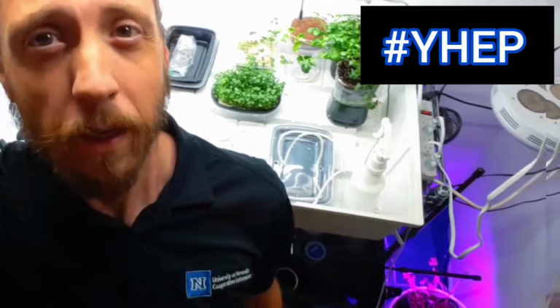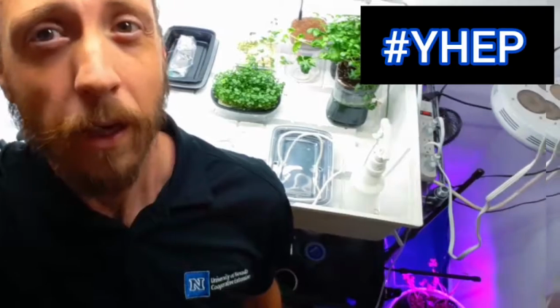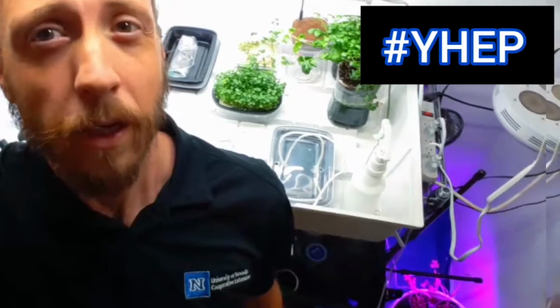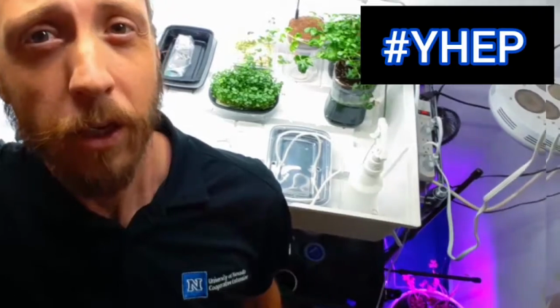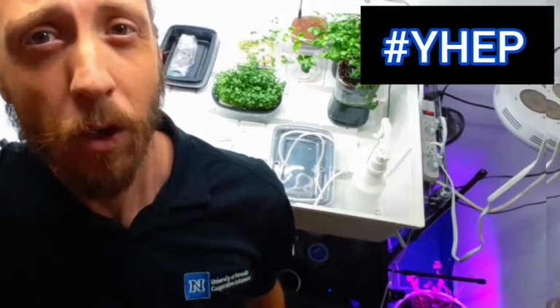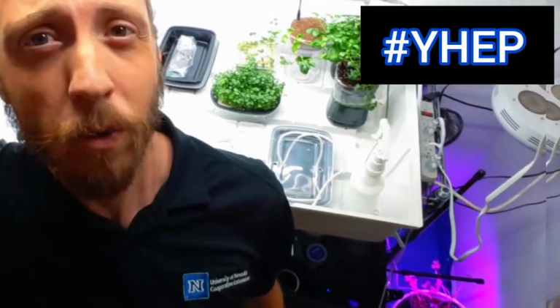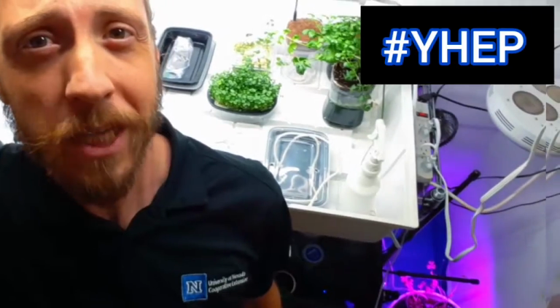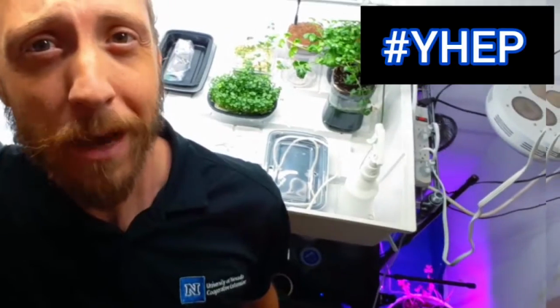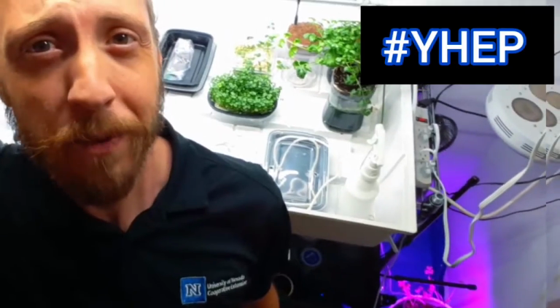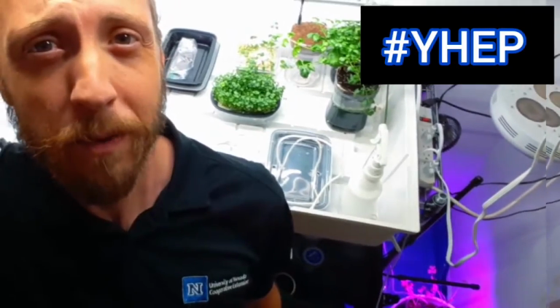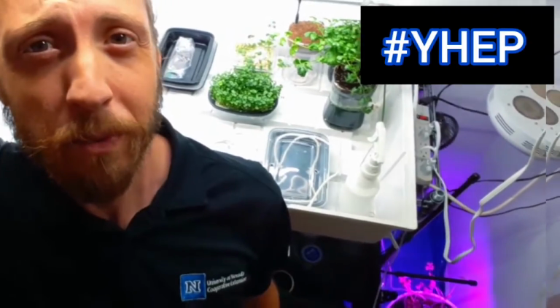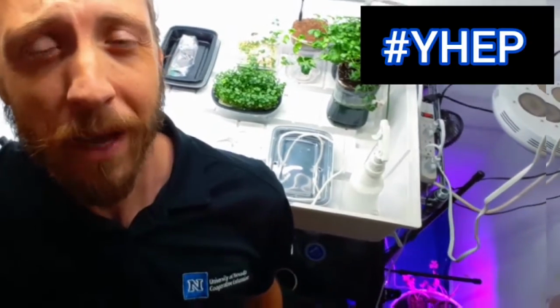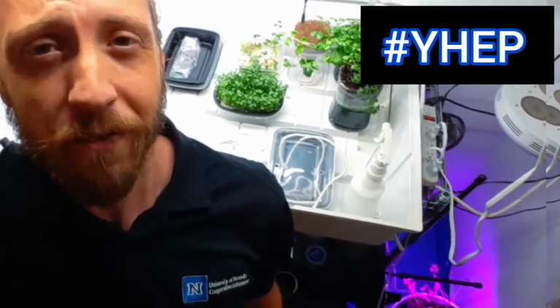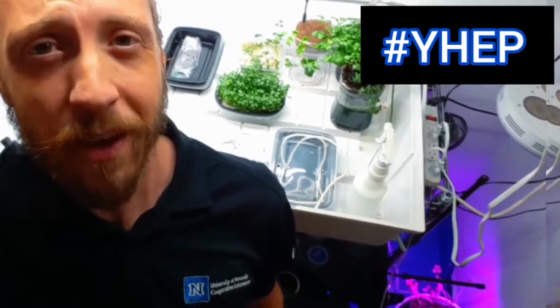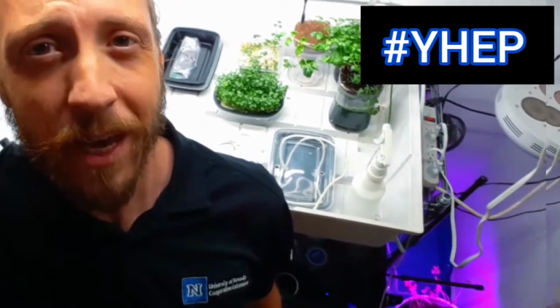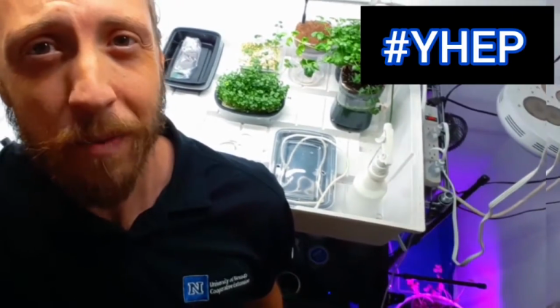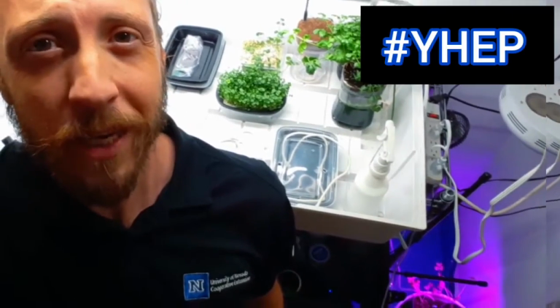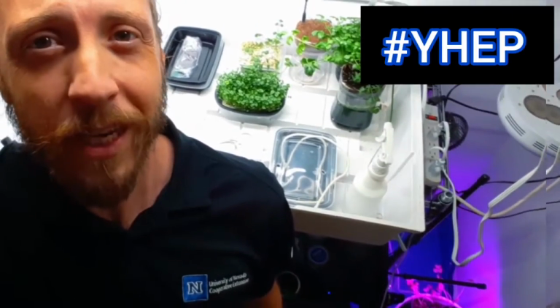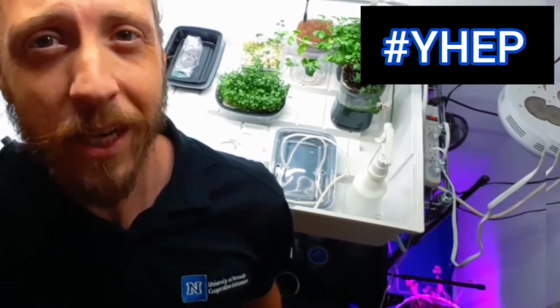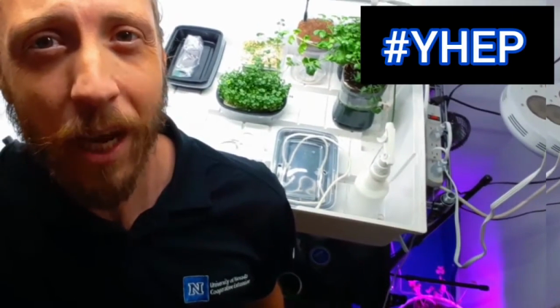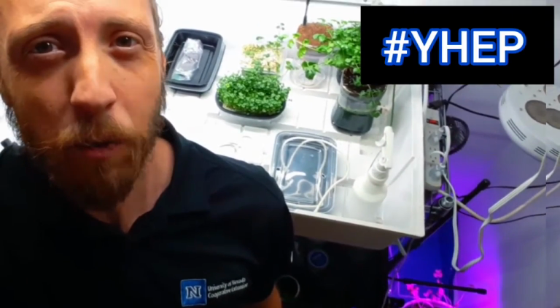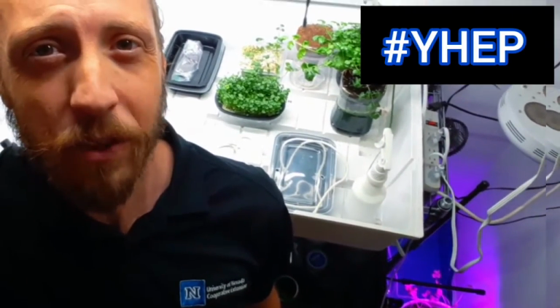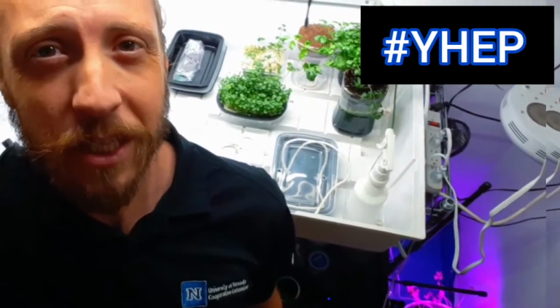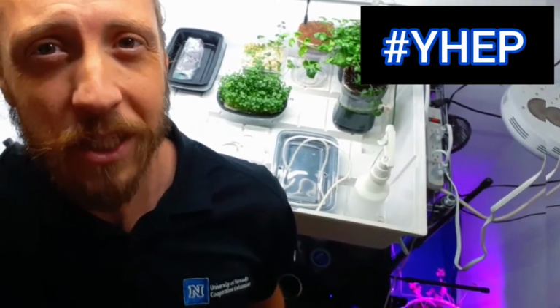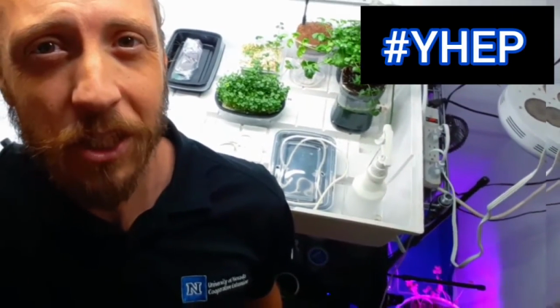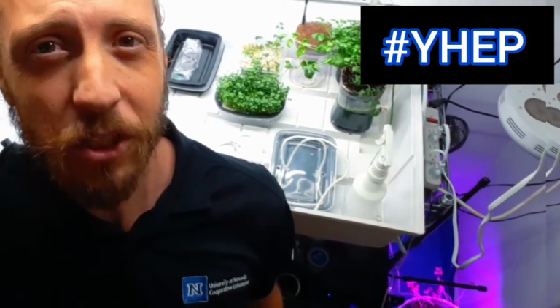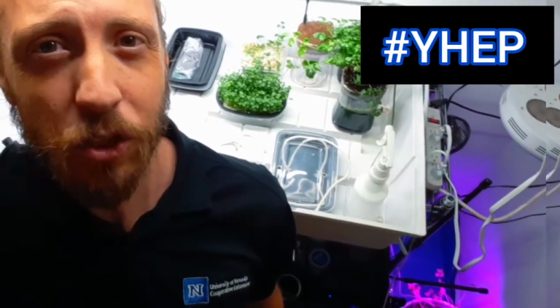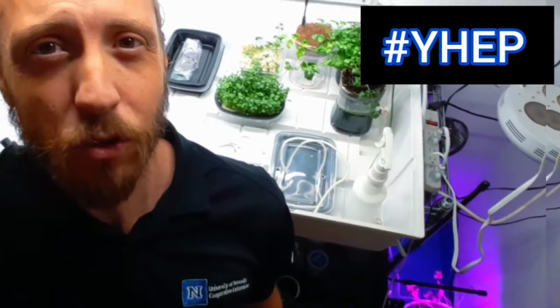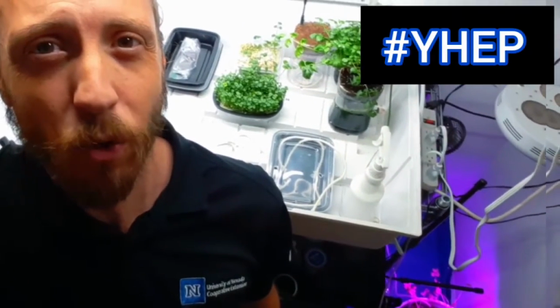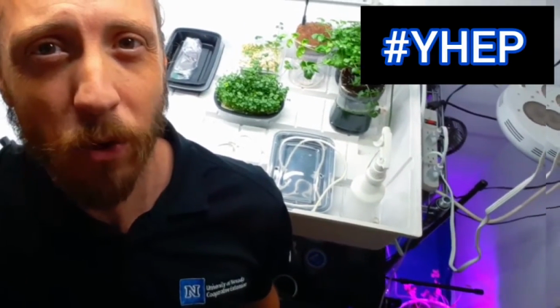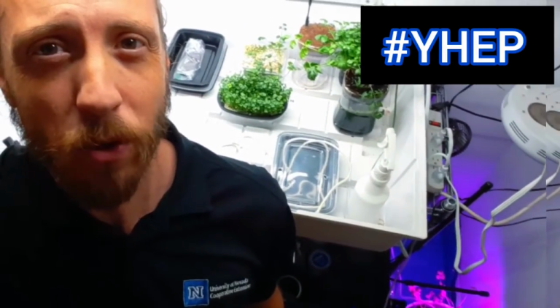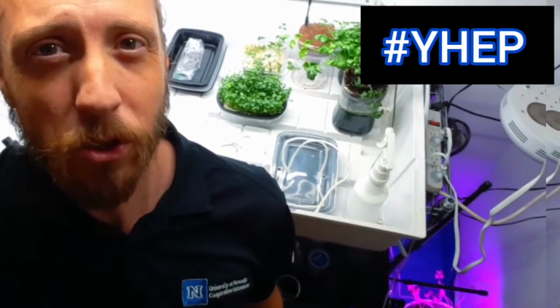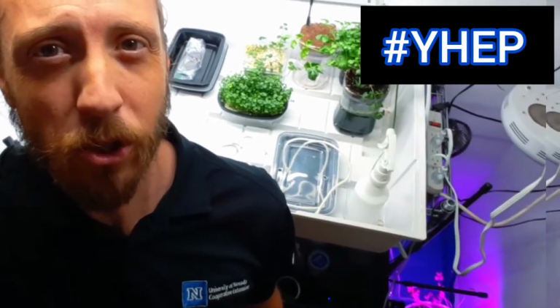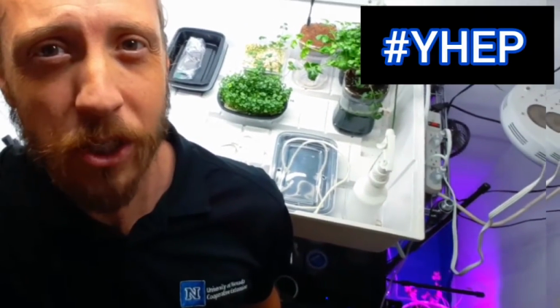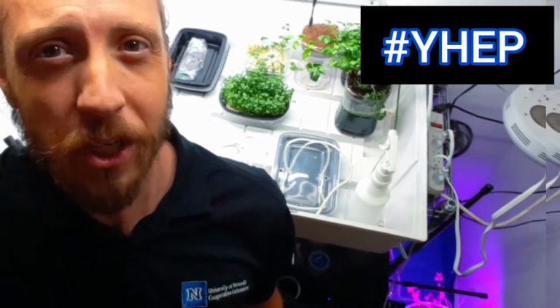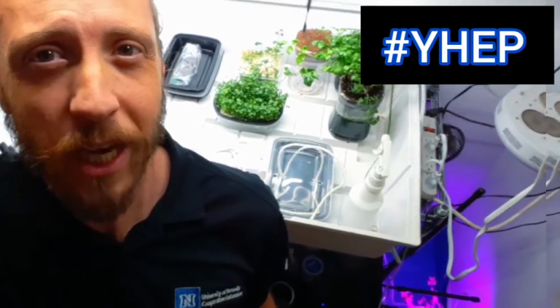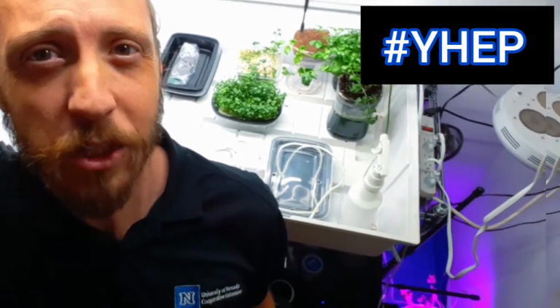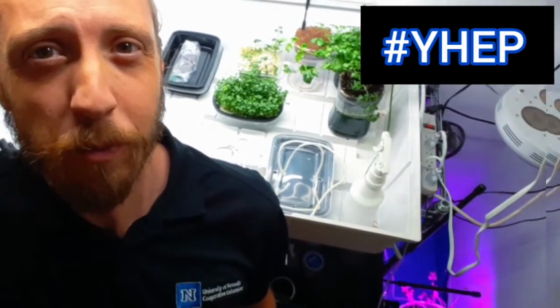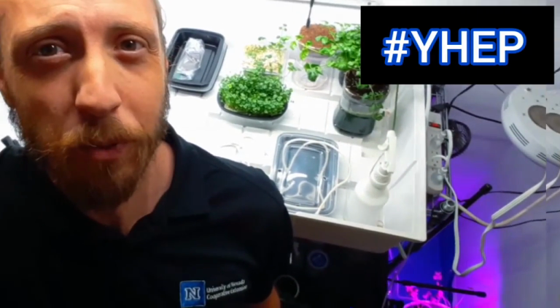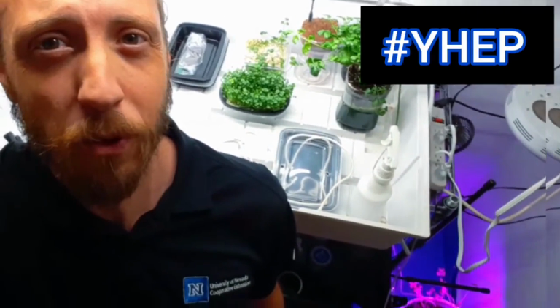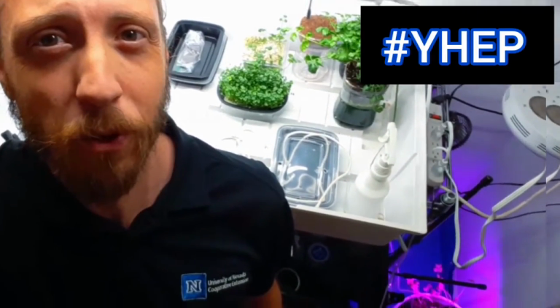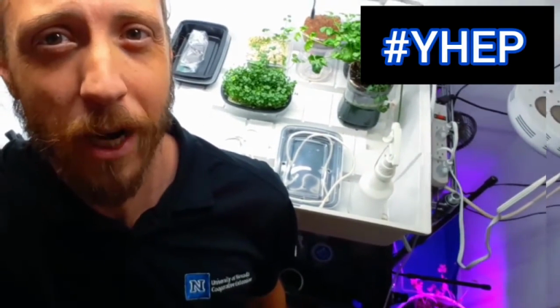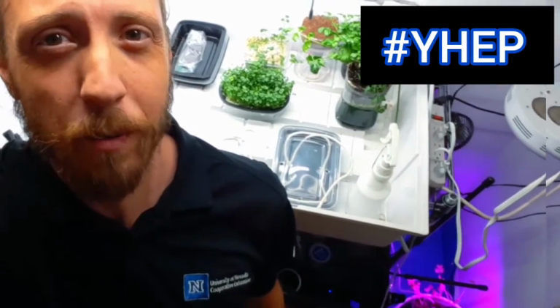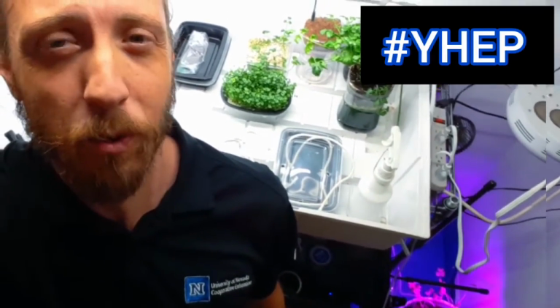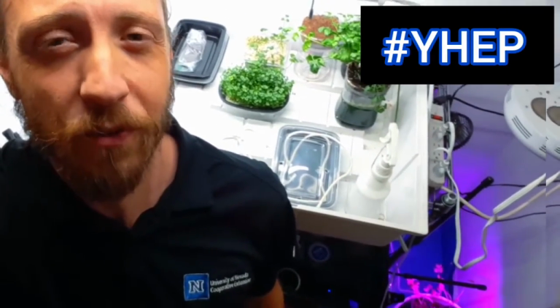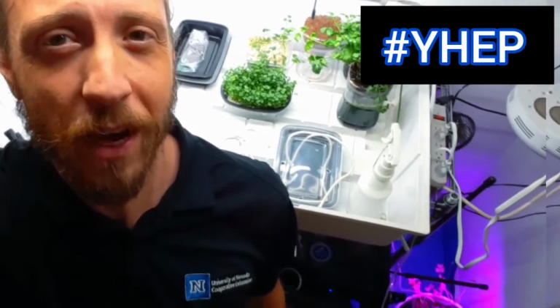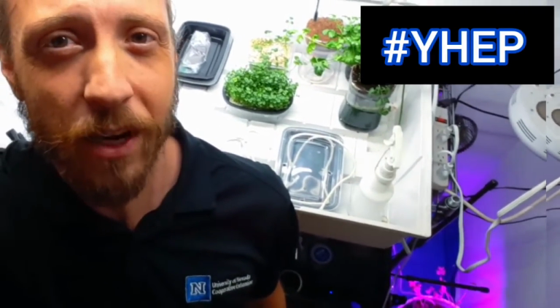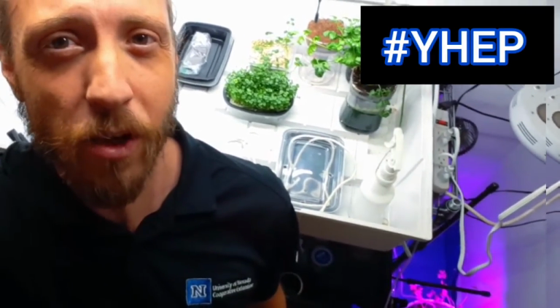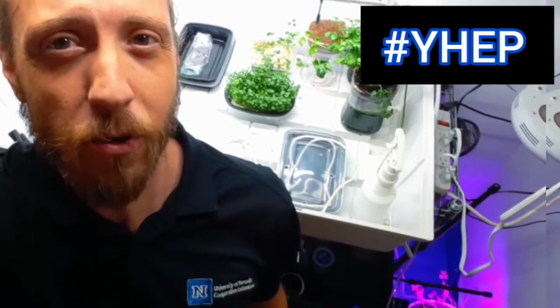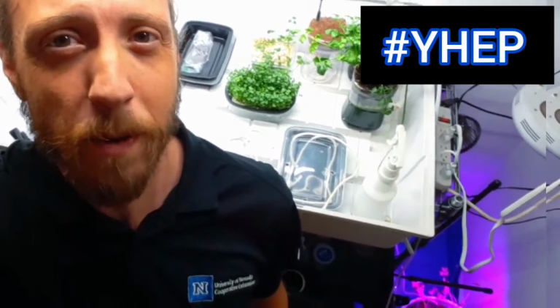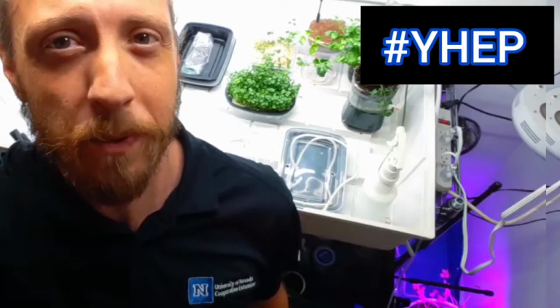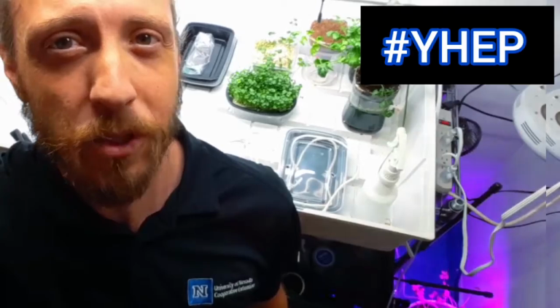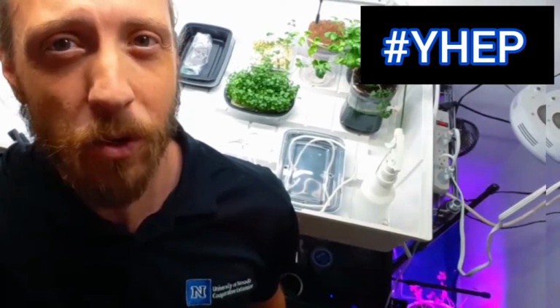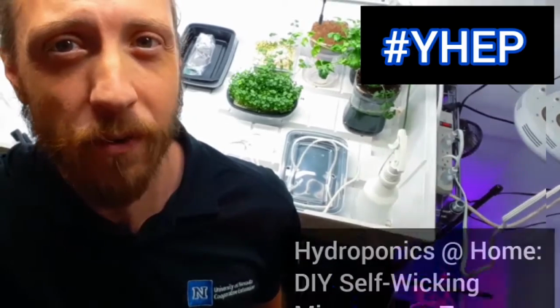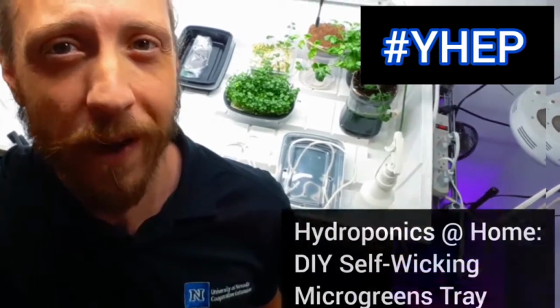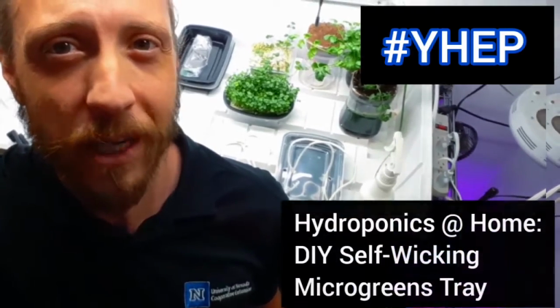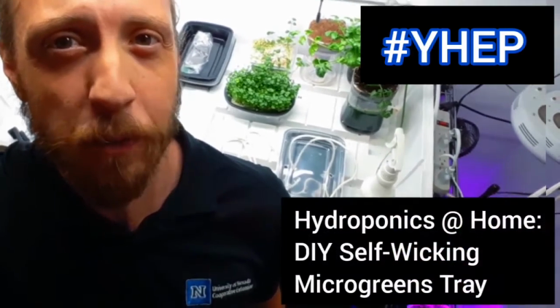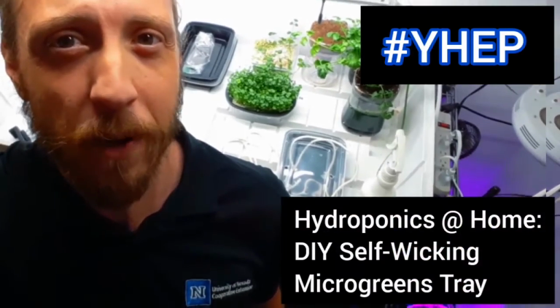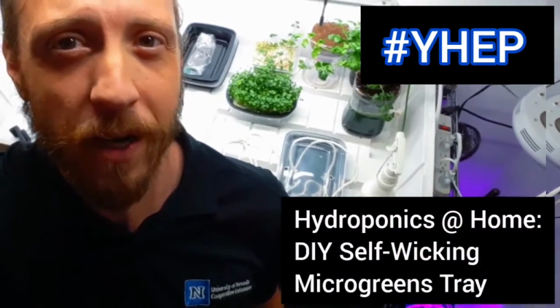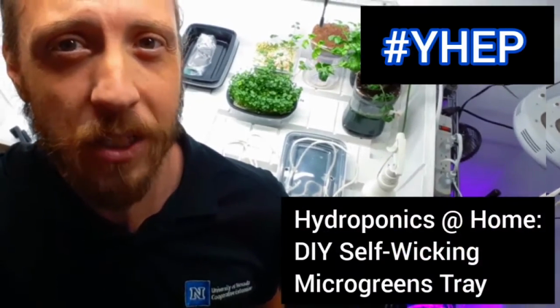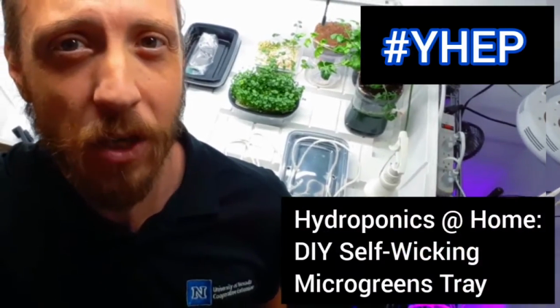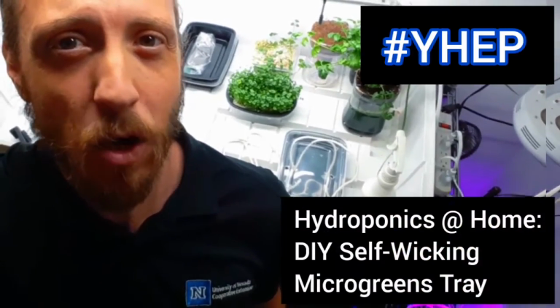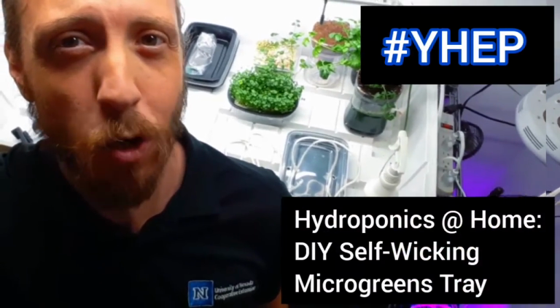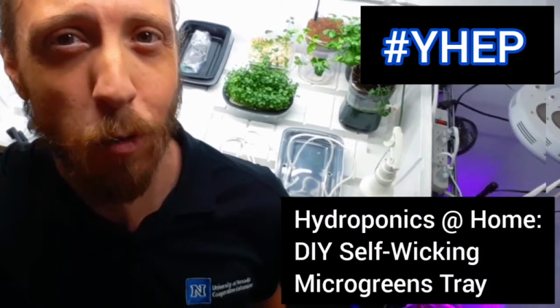Yo, what's happening, PlantFam? Ian again with Extension's Youth Horticulture Education Program, and we've got another episode of Hydroponics at Home.